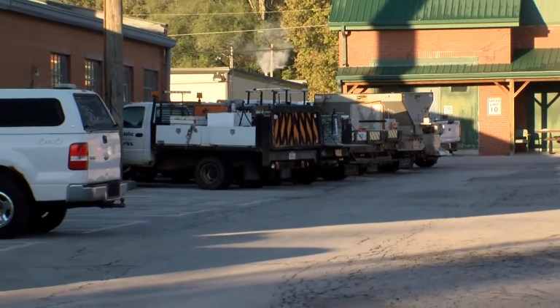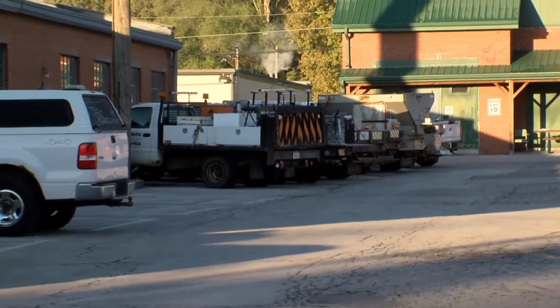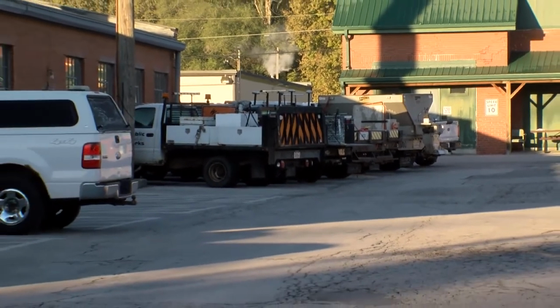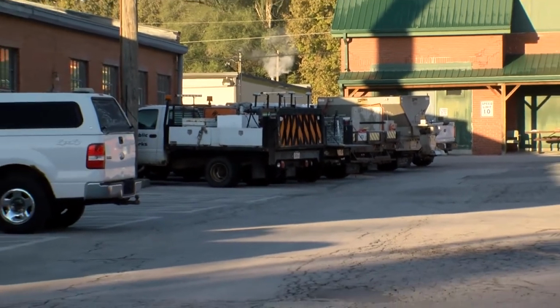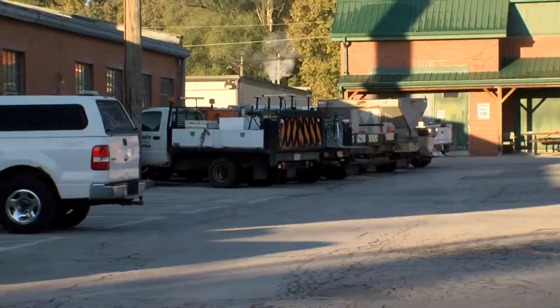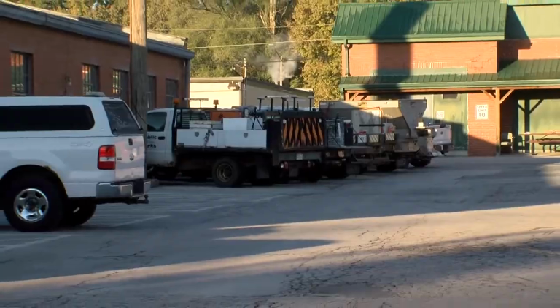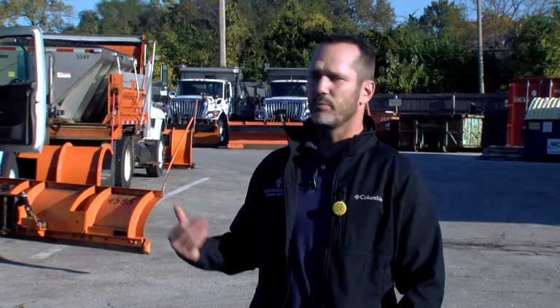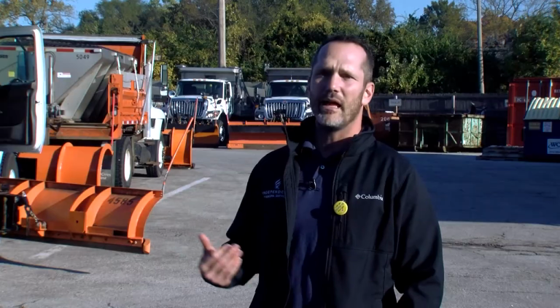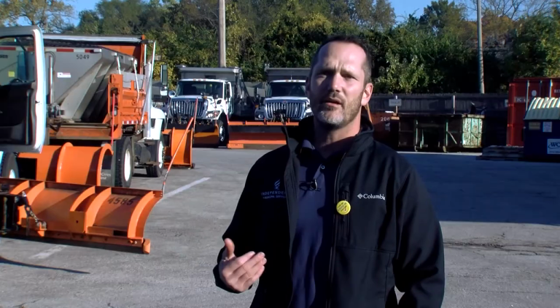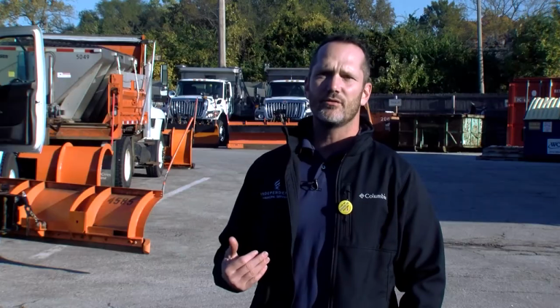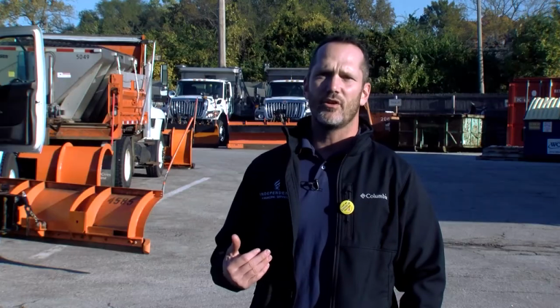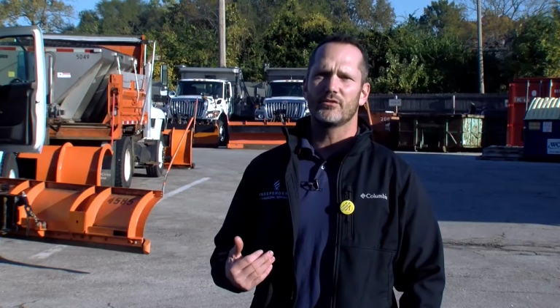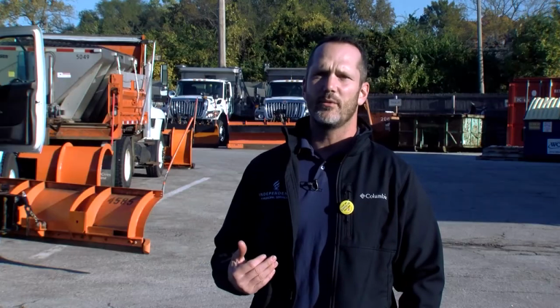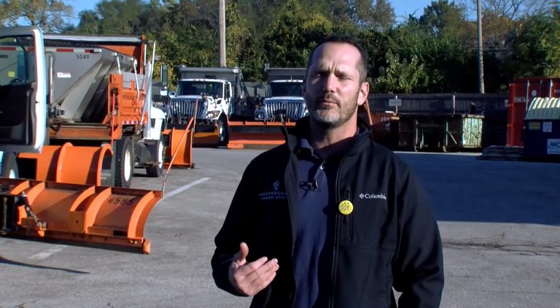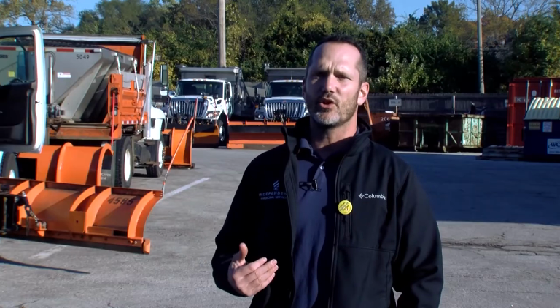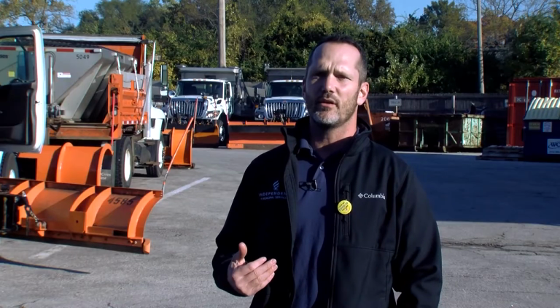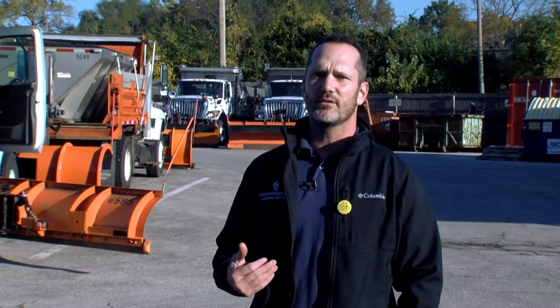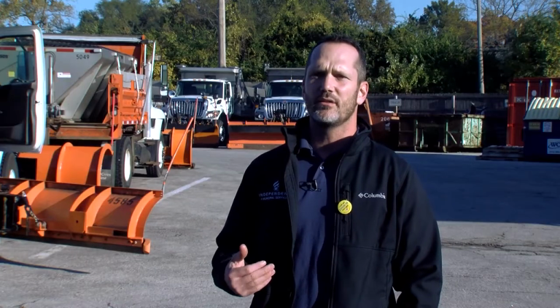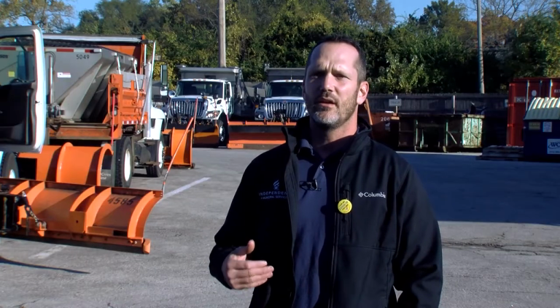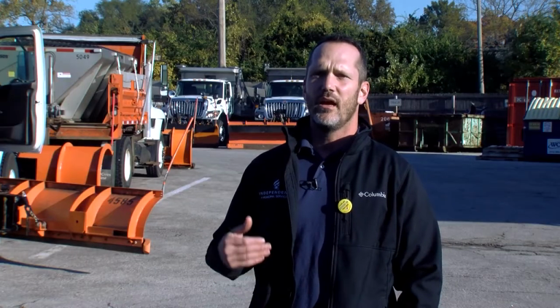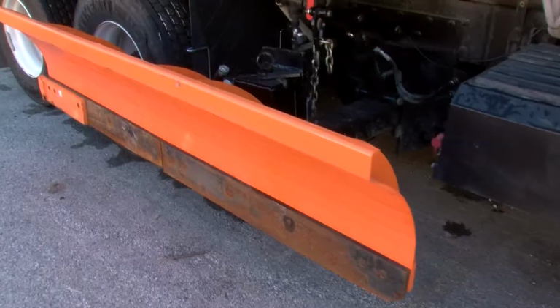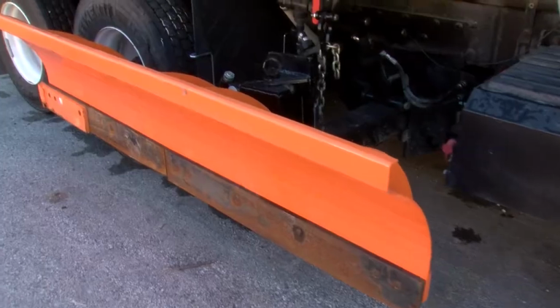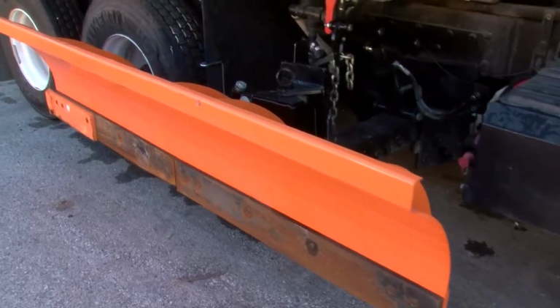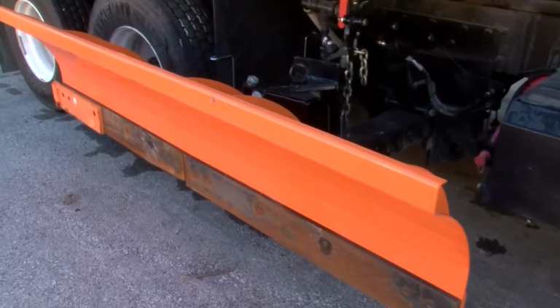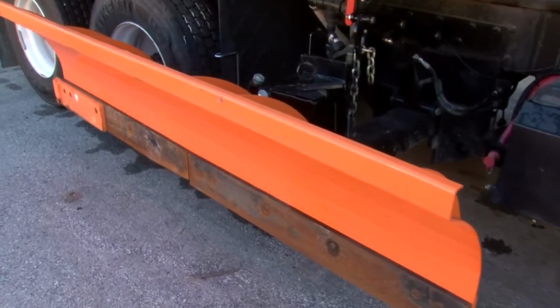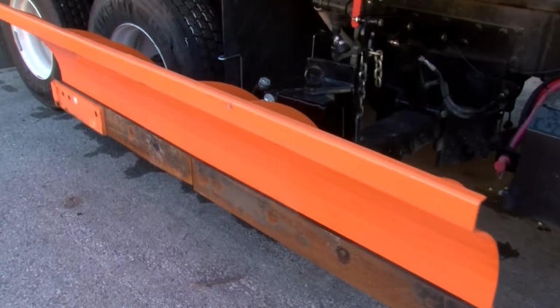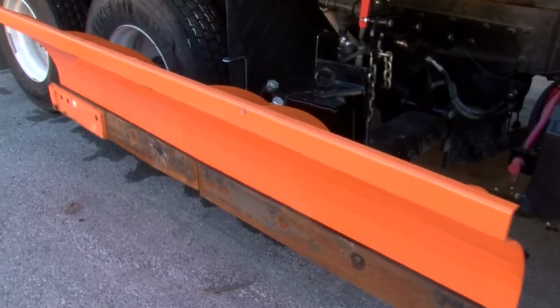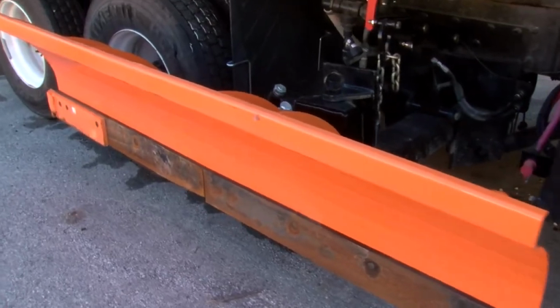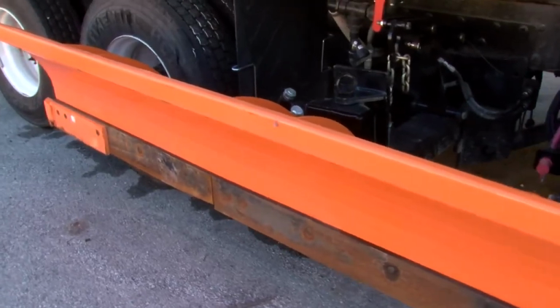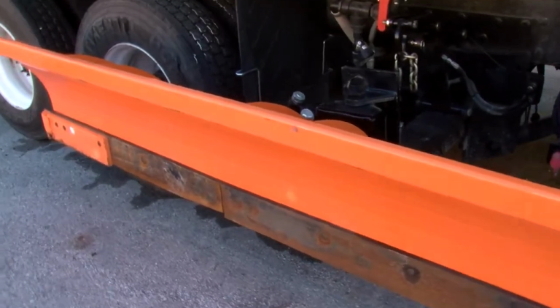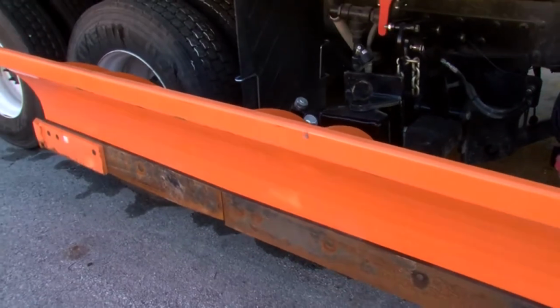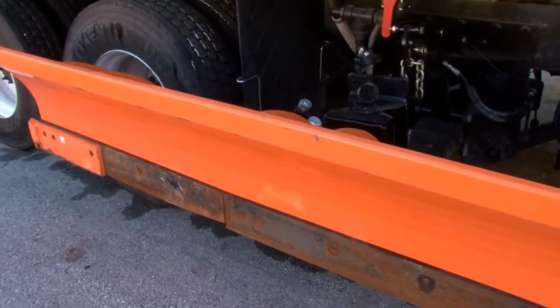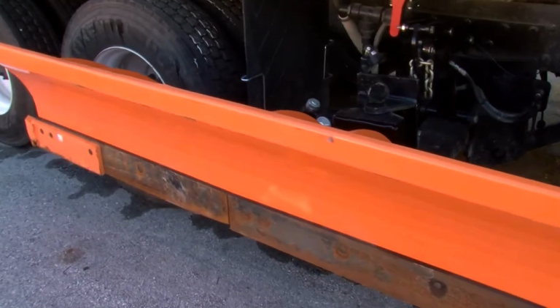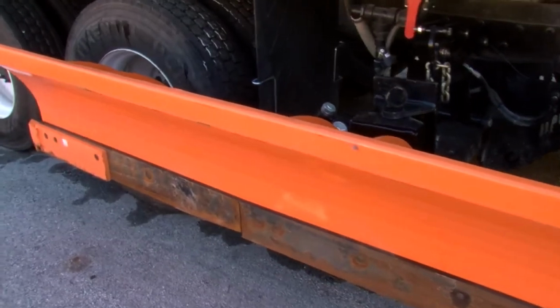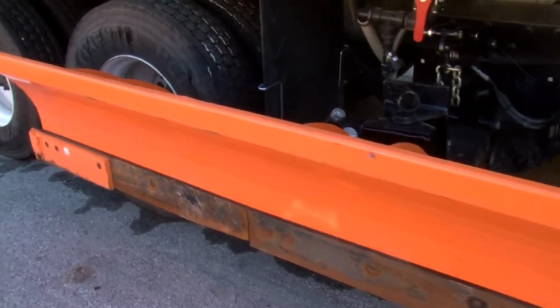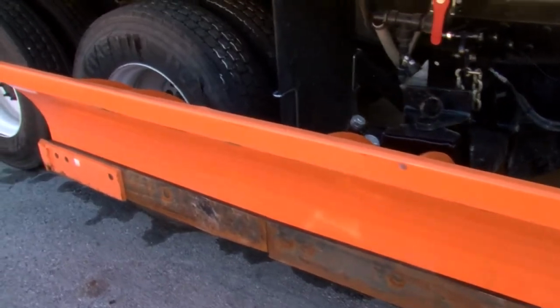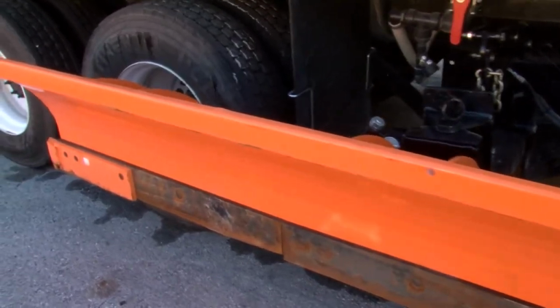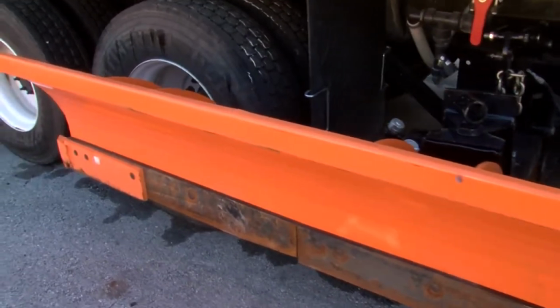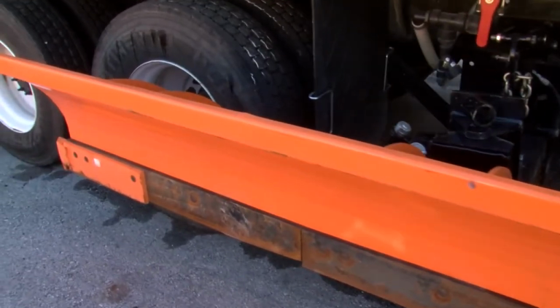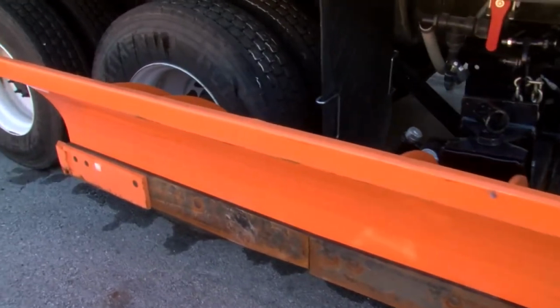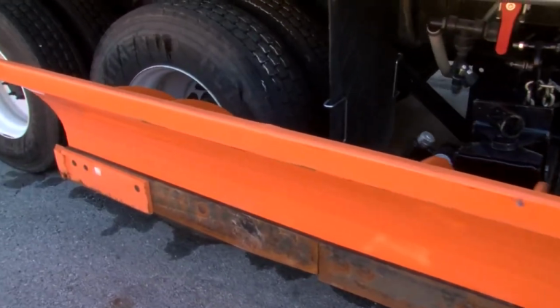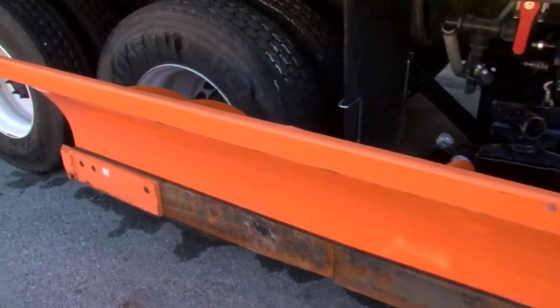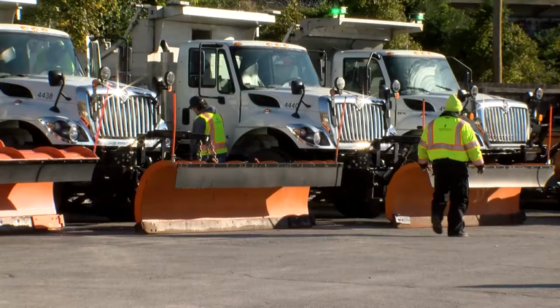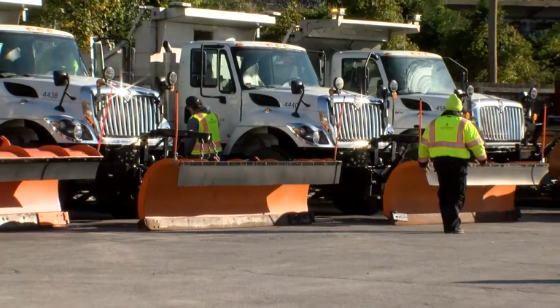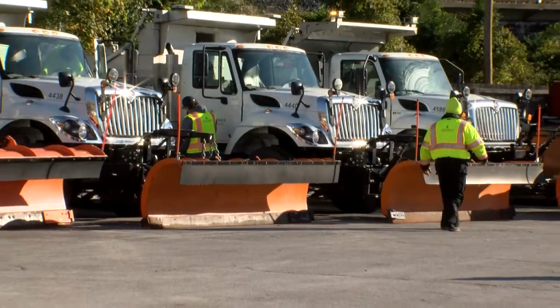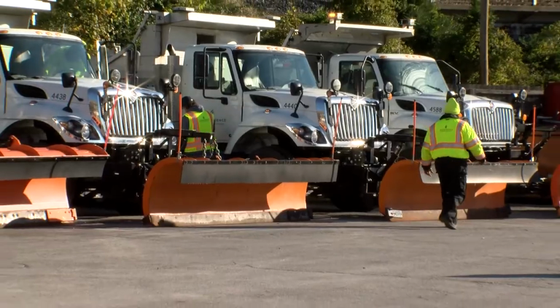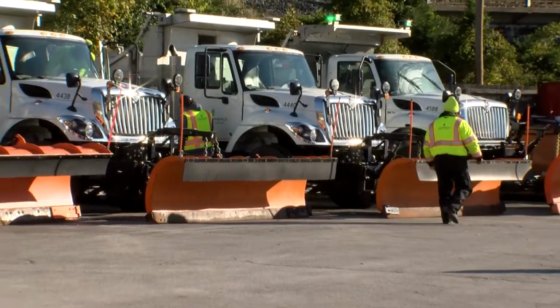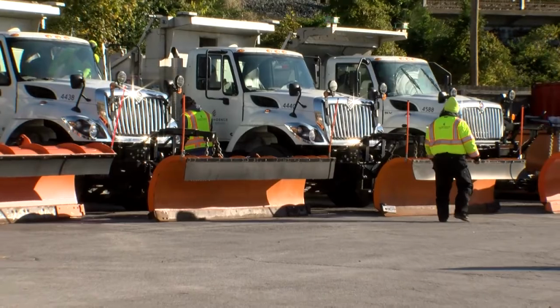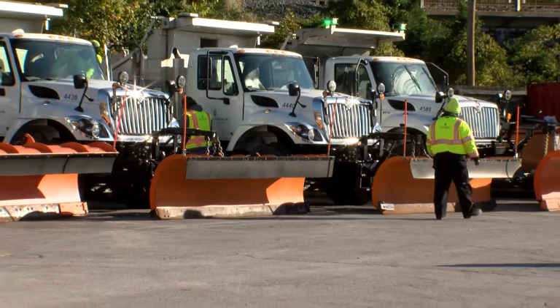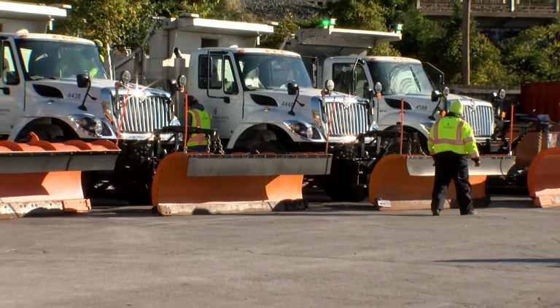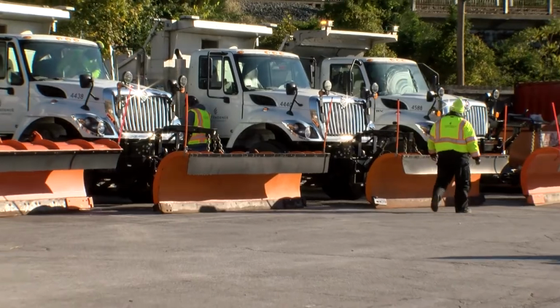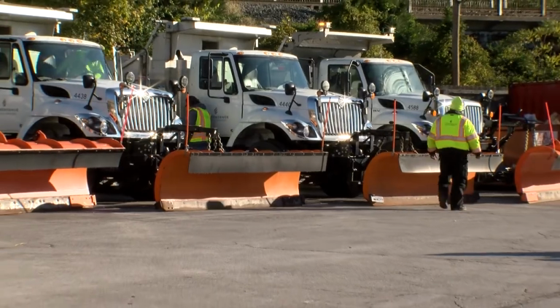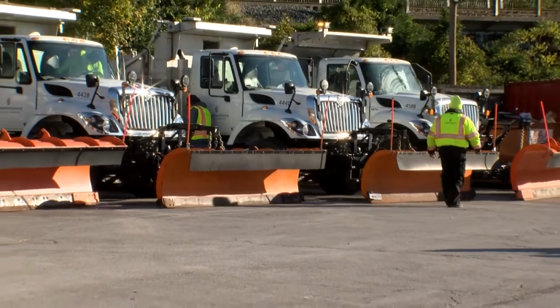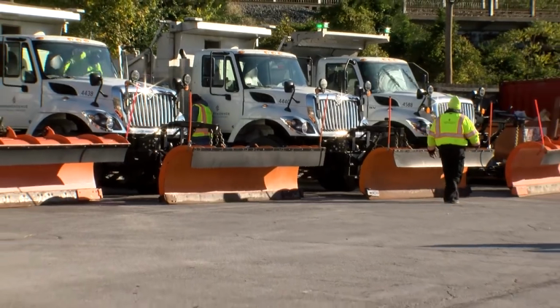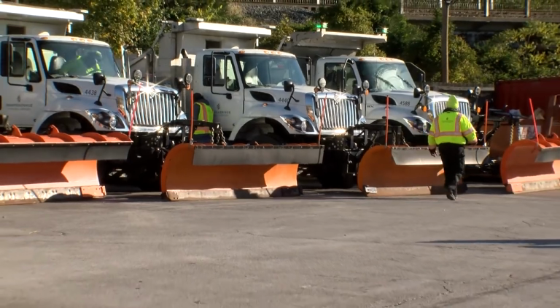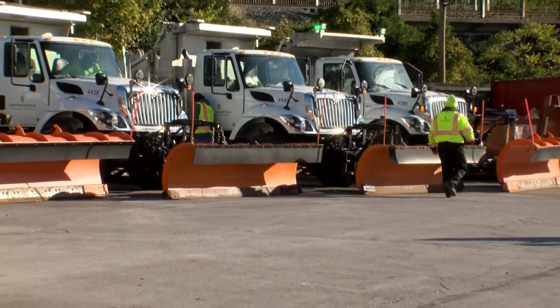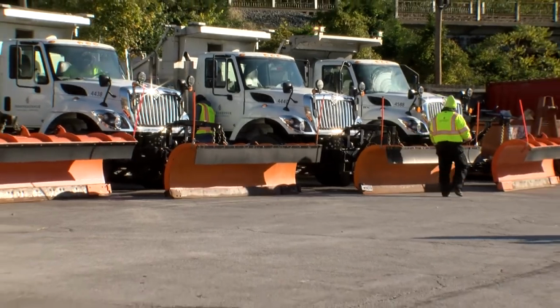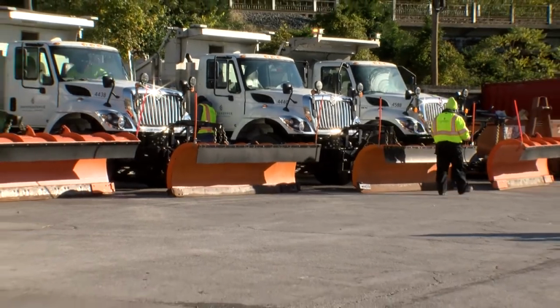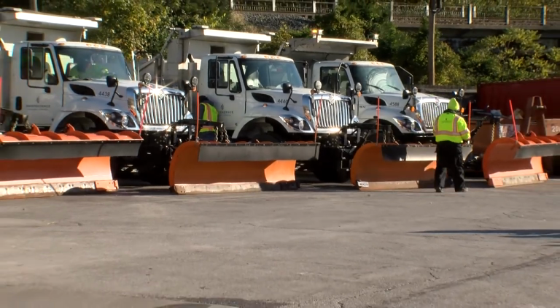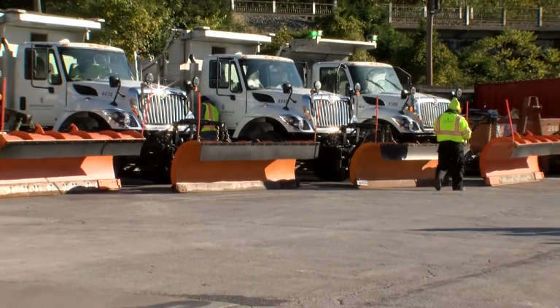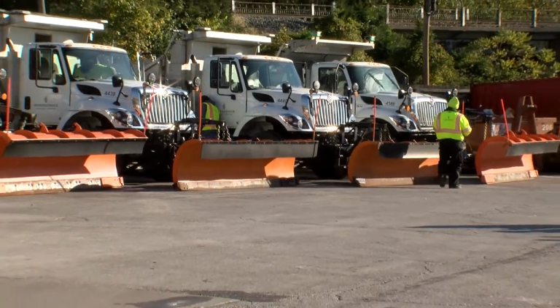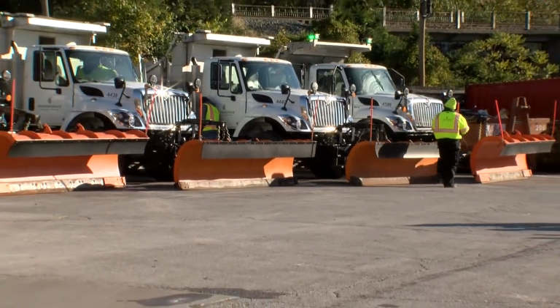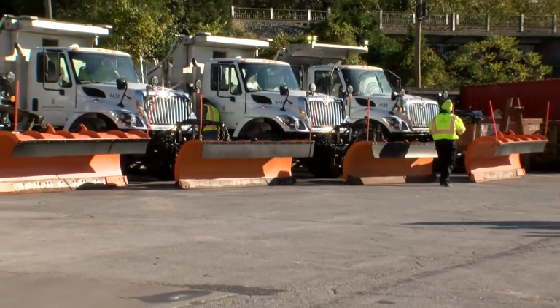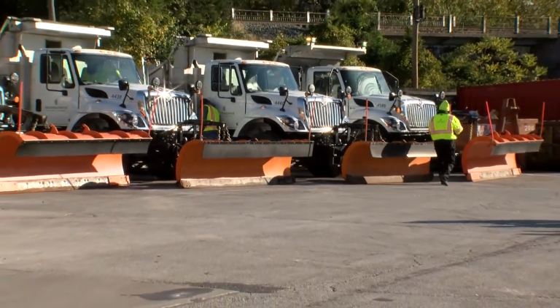We have larger plows on some of the trucks, we have the wing plows on the sides, we have pre-wet systems — all of those are new technologies and new equipment.